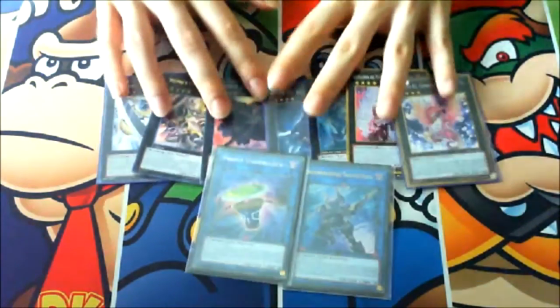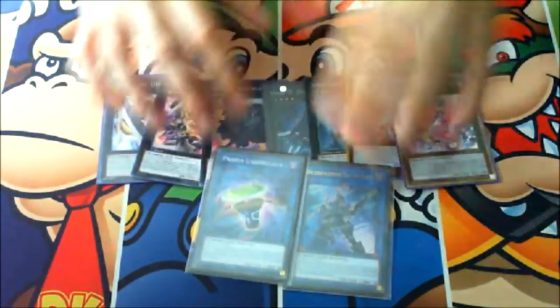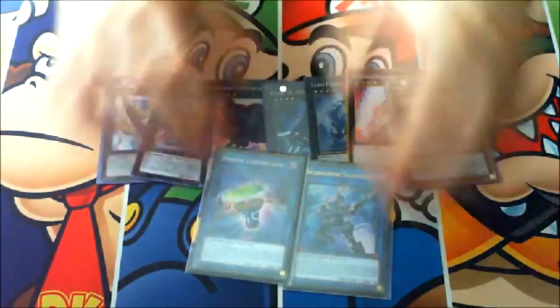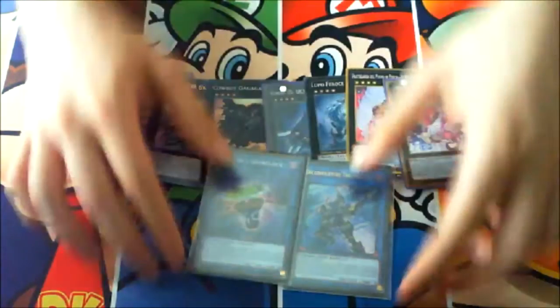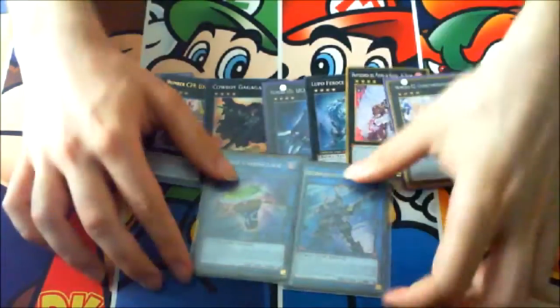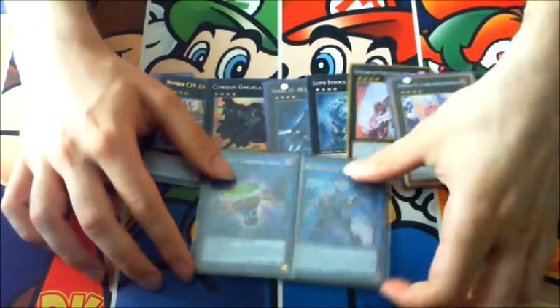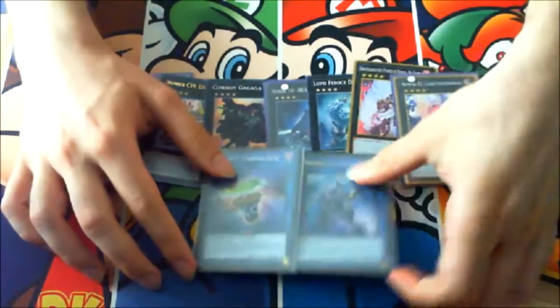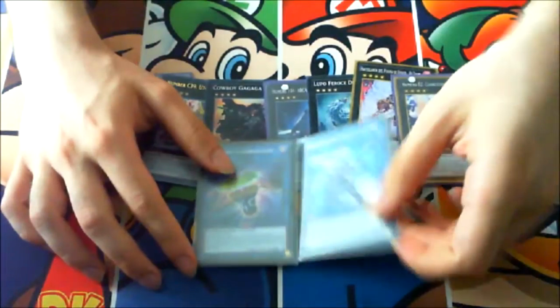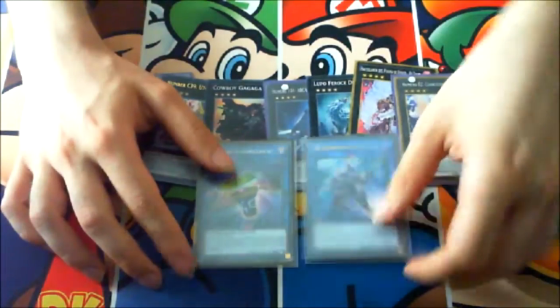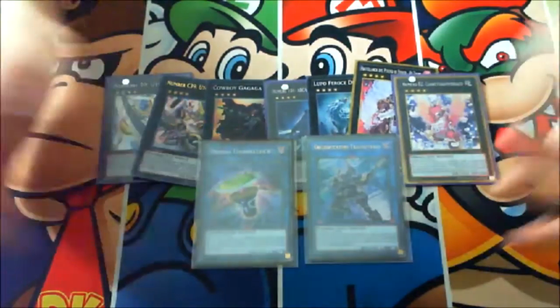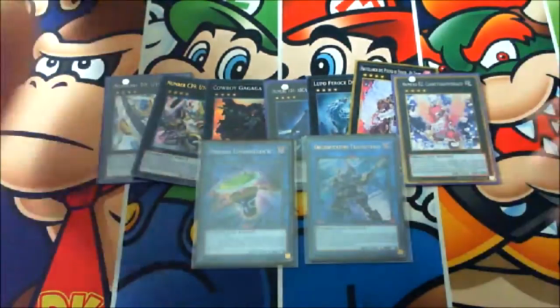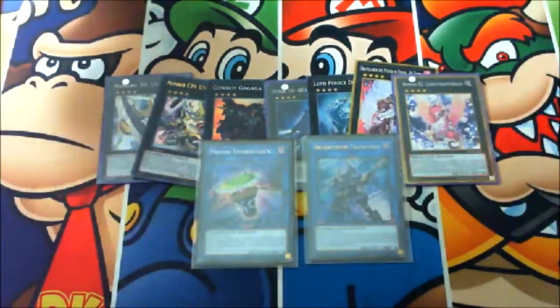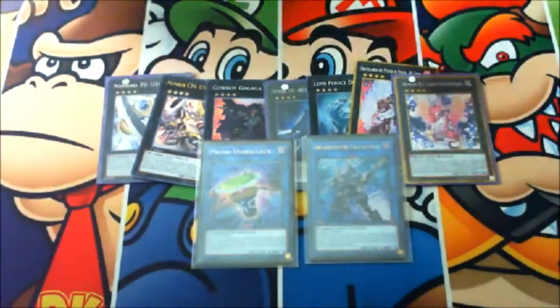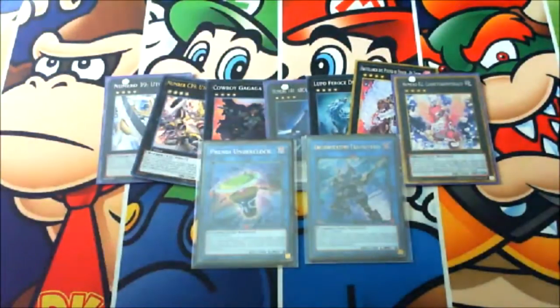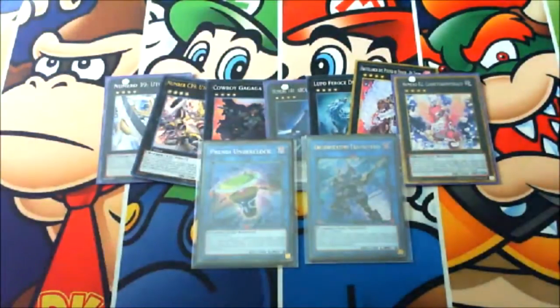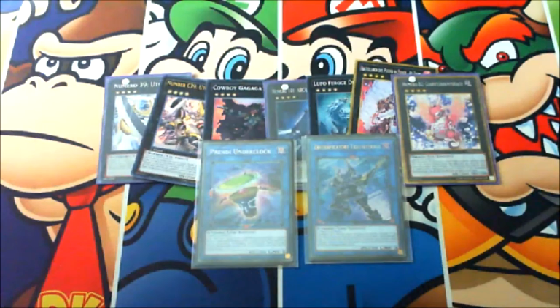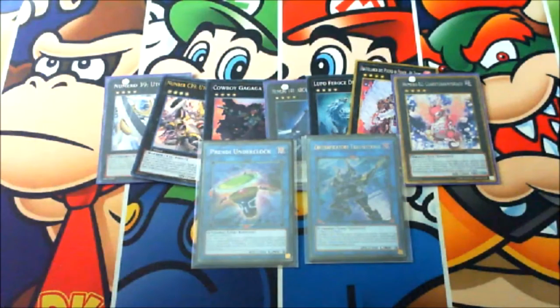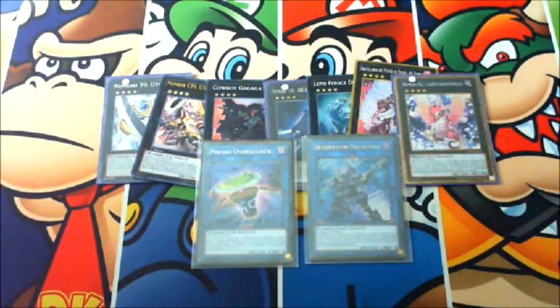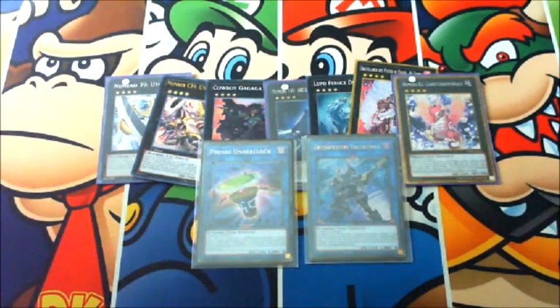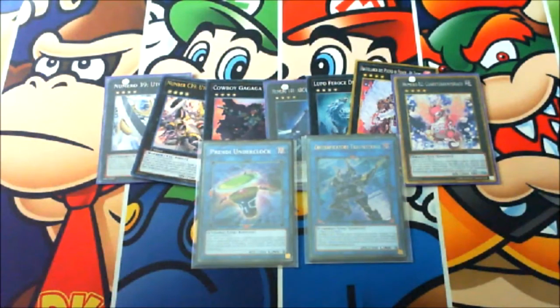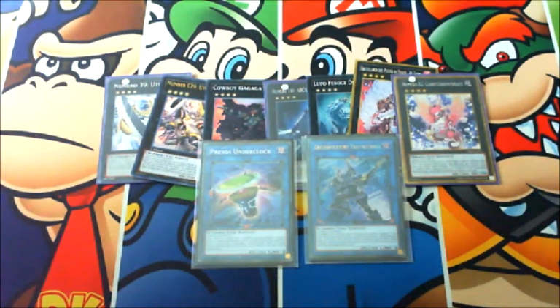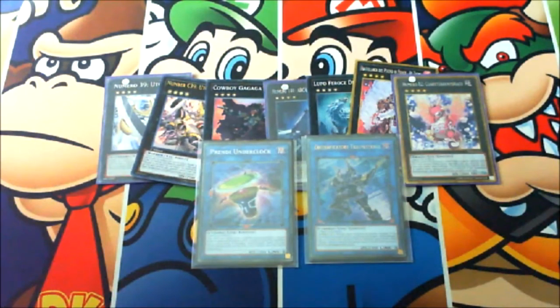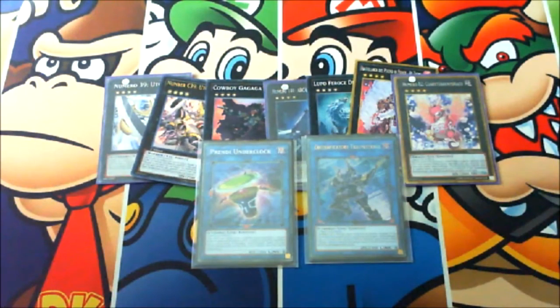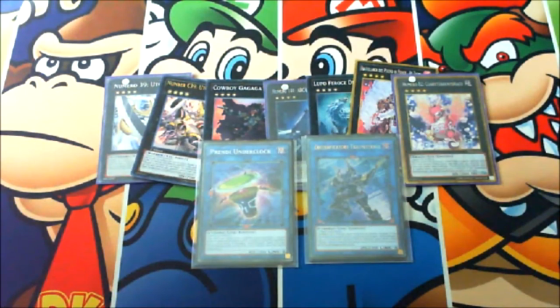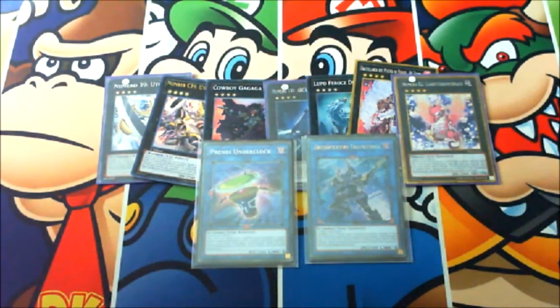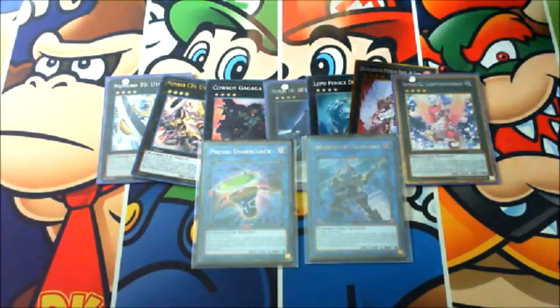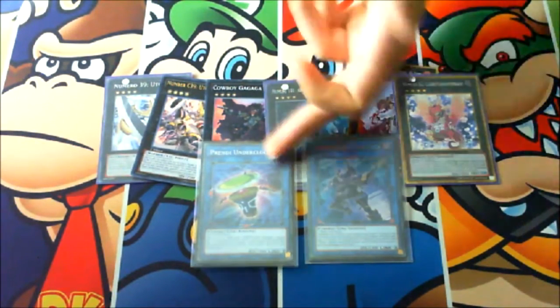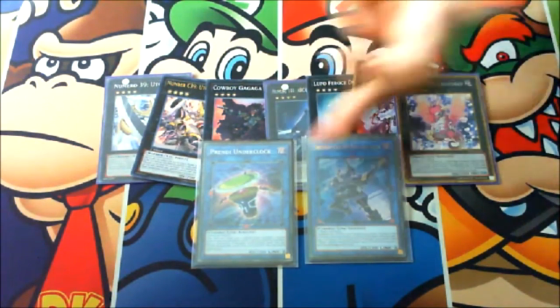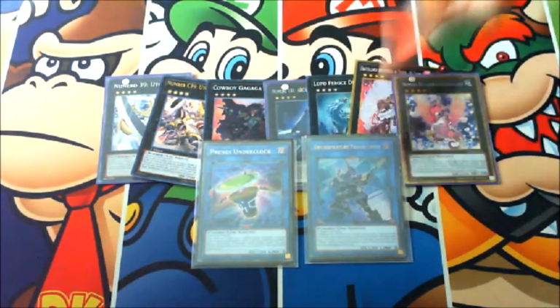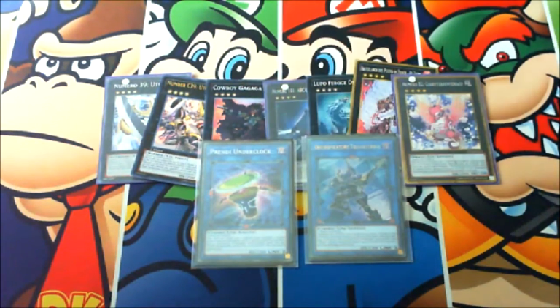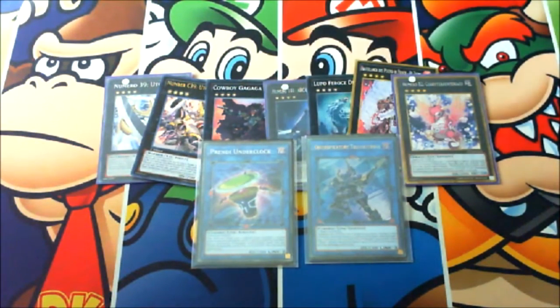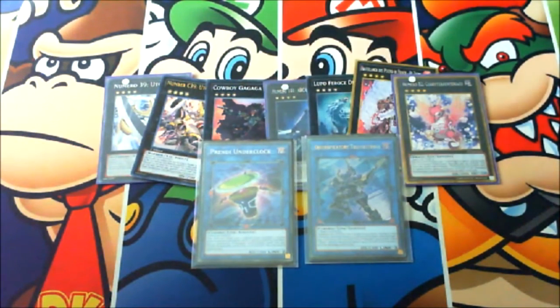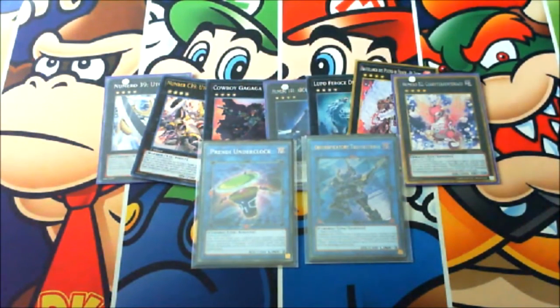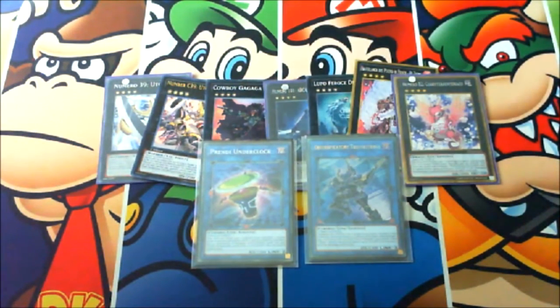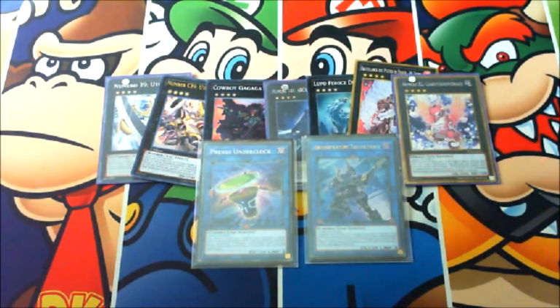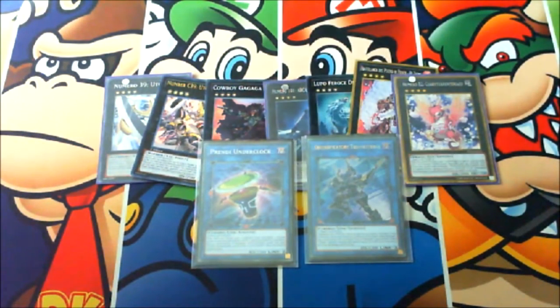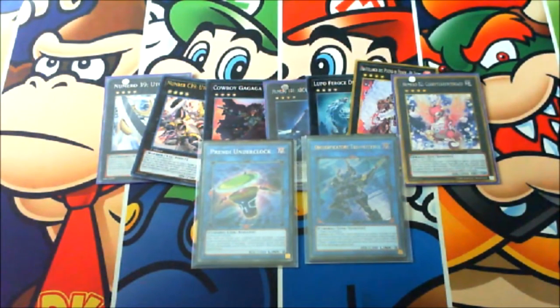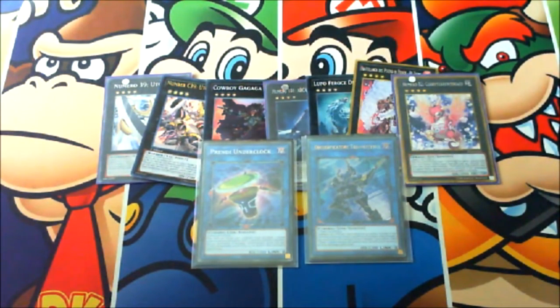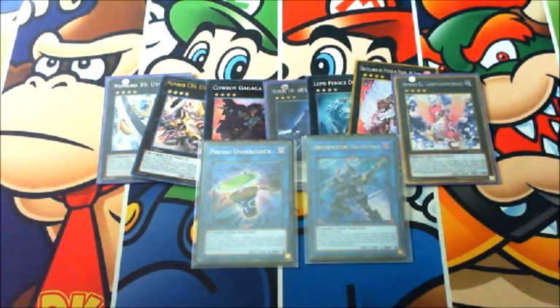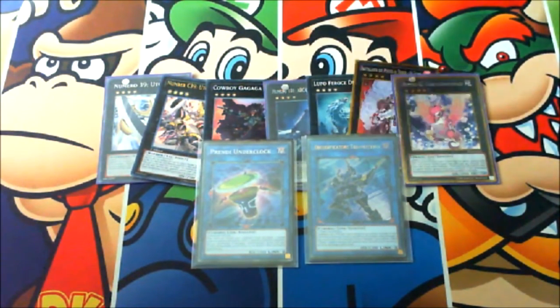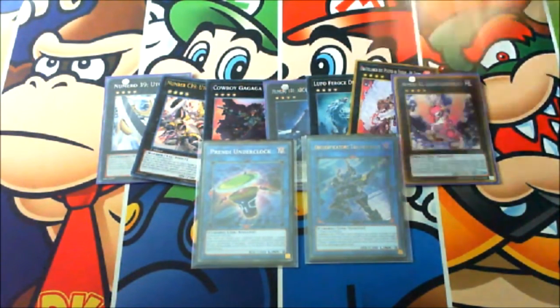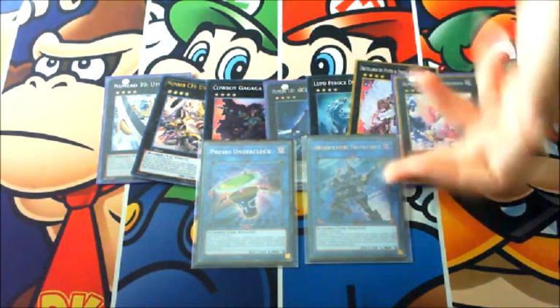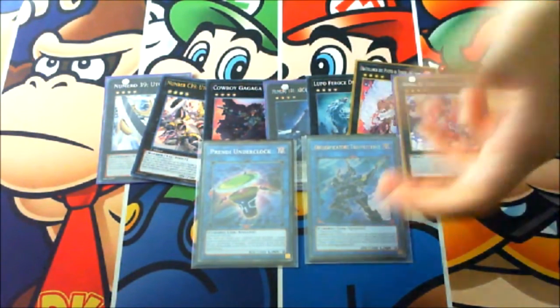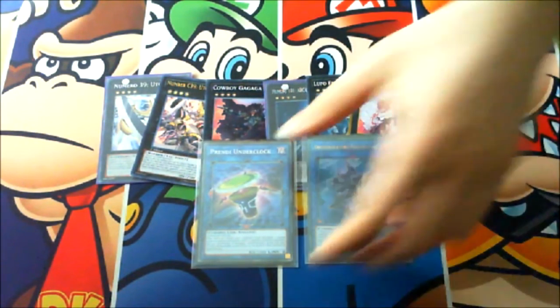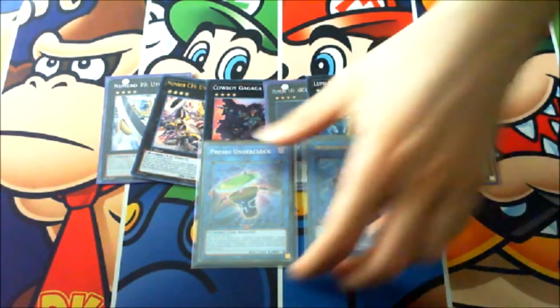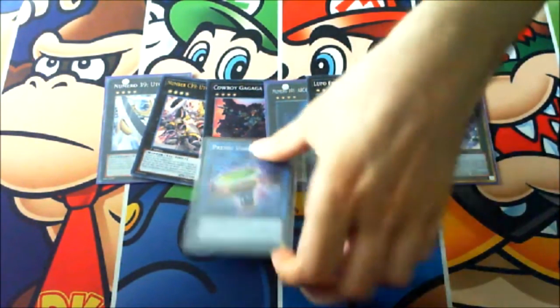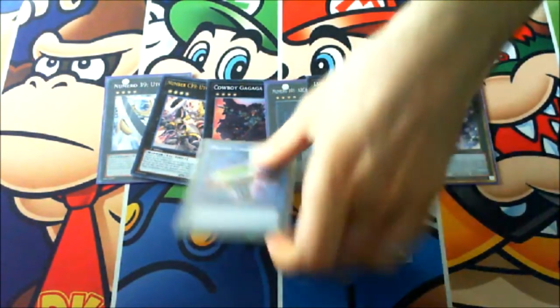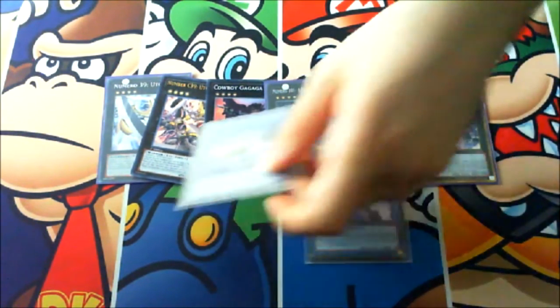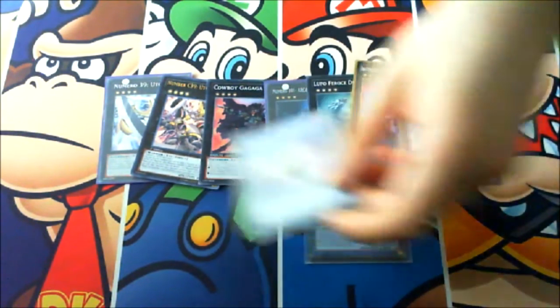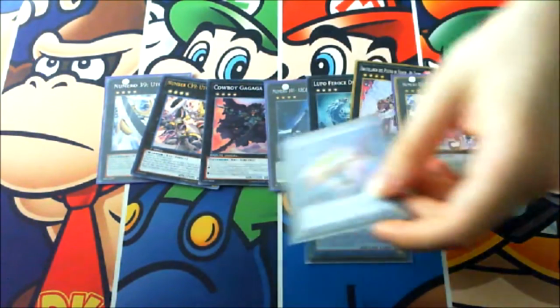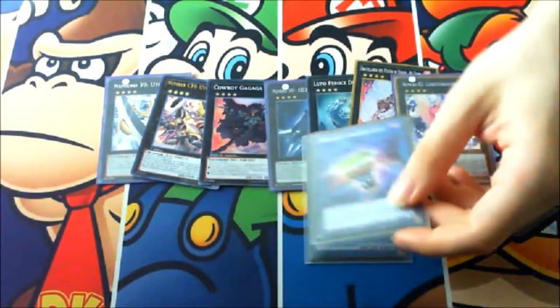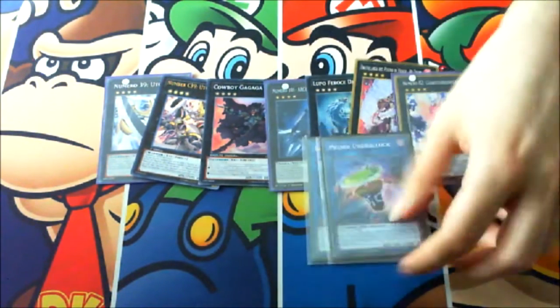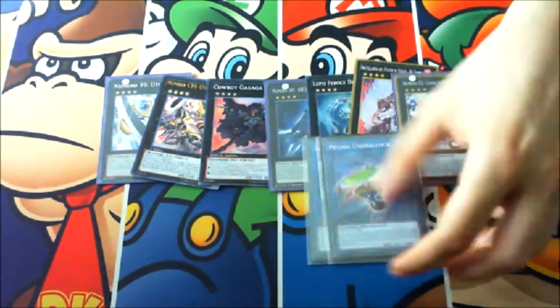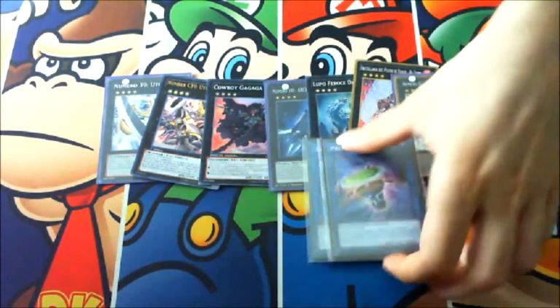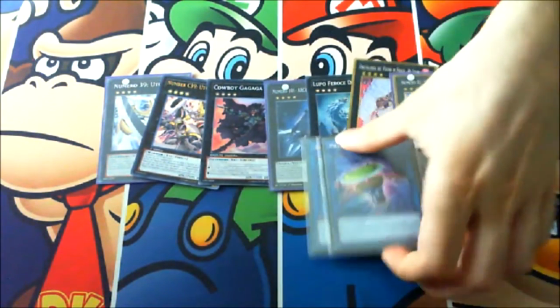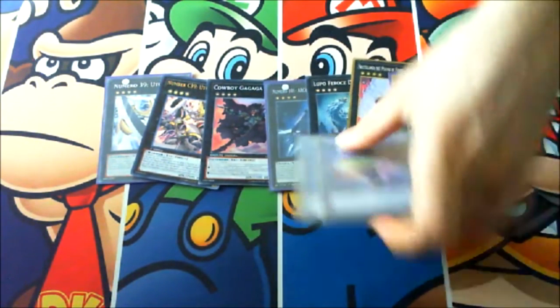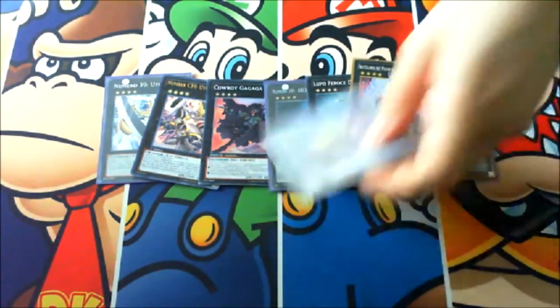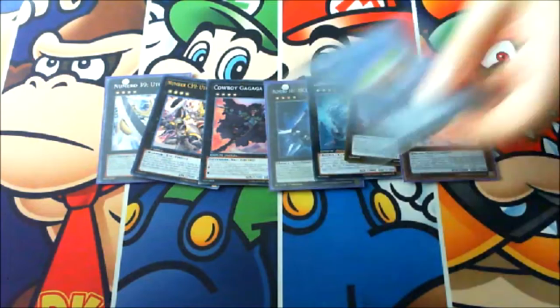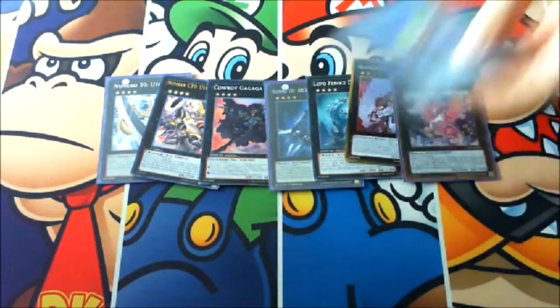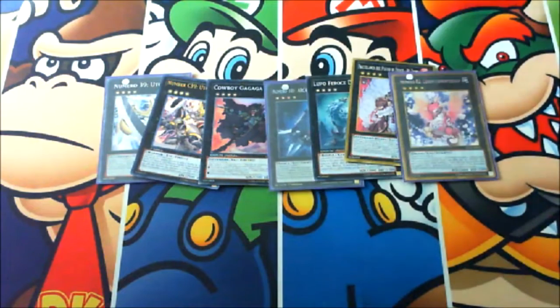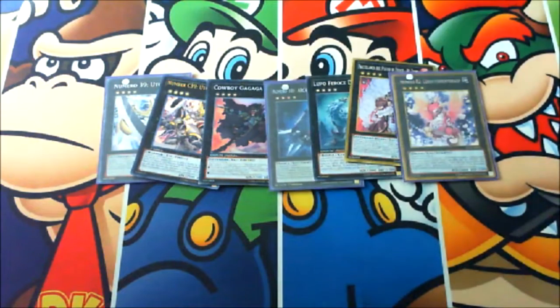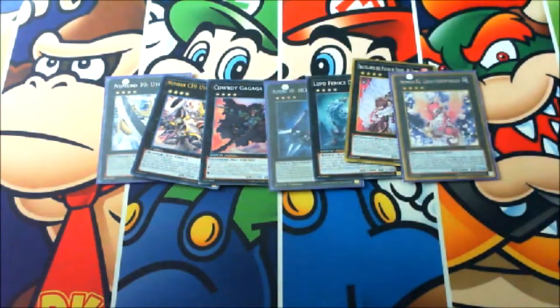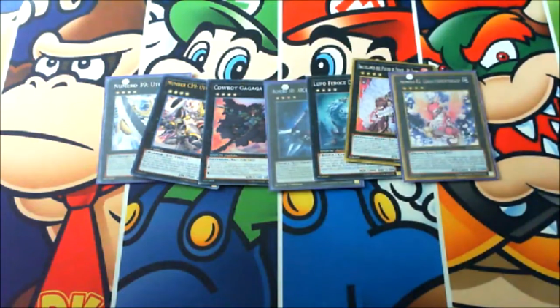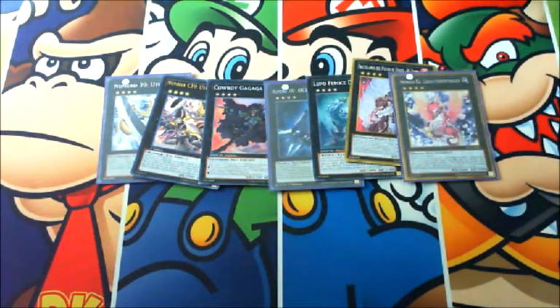For link monsters, you can play whatever you need — generic link 2 in the form of Underclock Taker and generic link 3 in the form of a Code Talker.